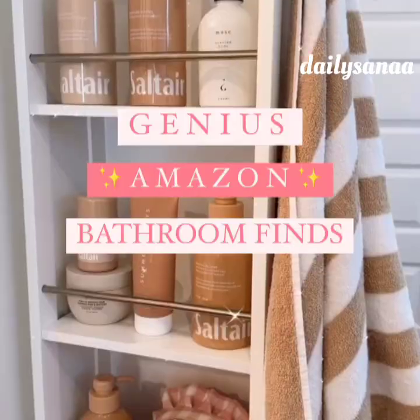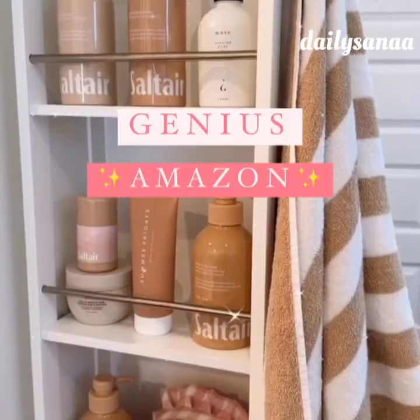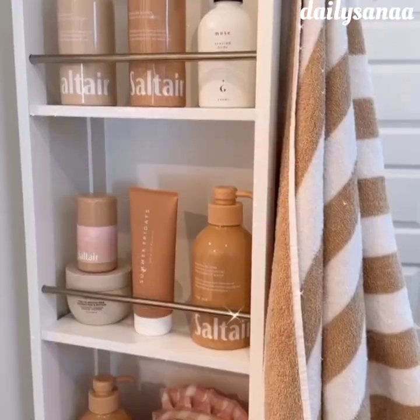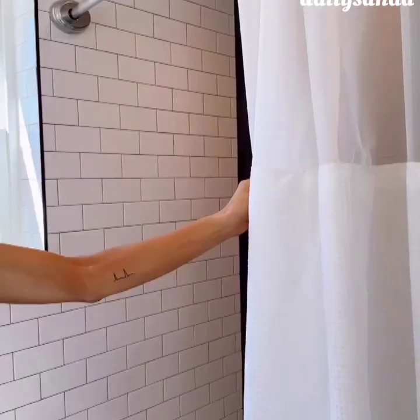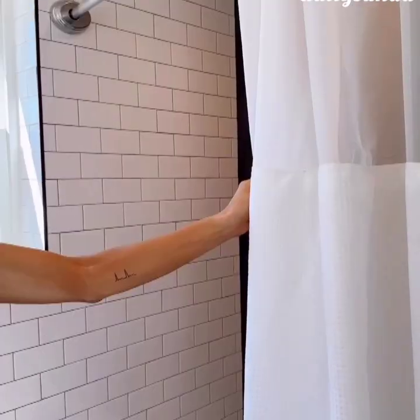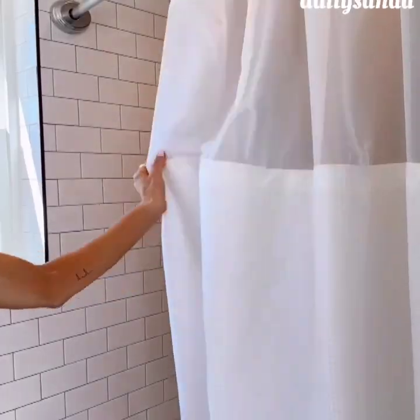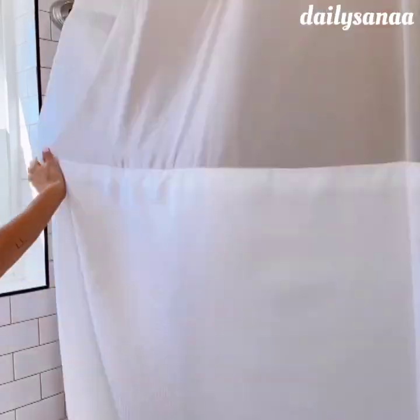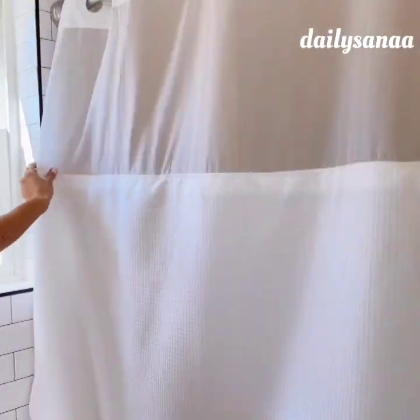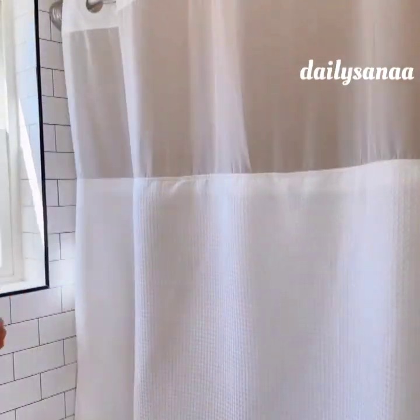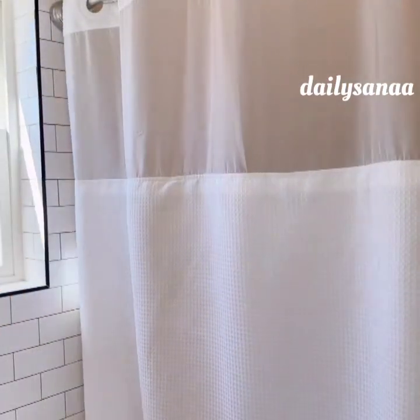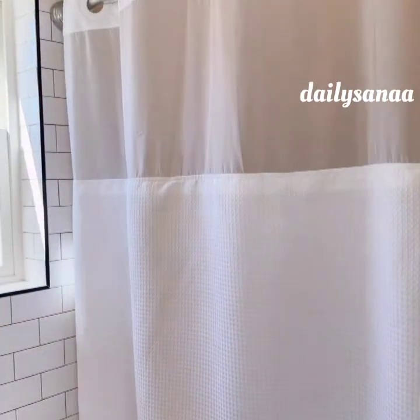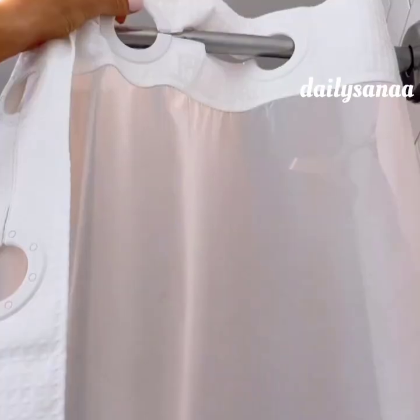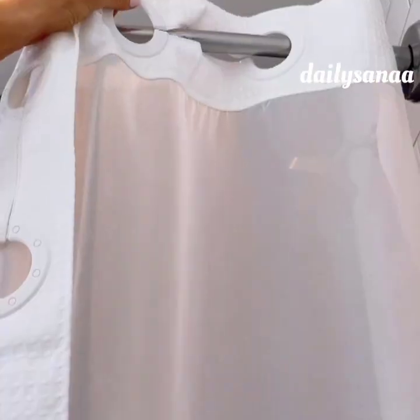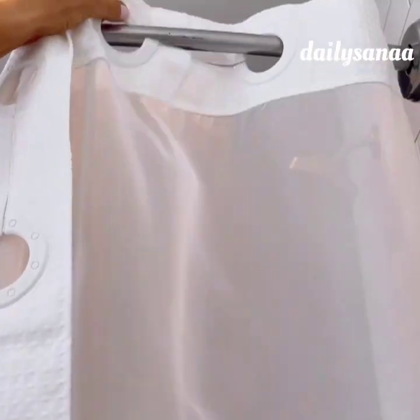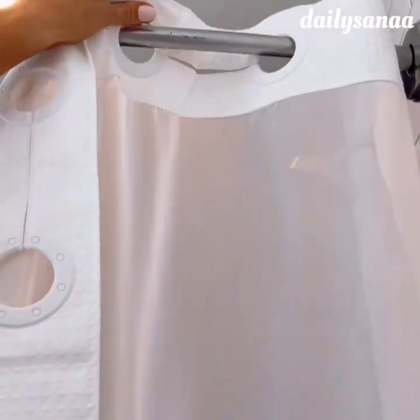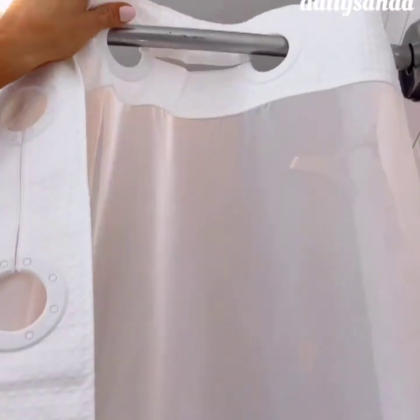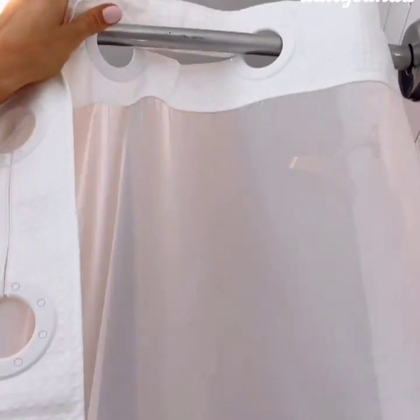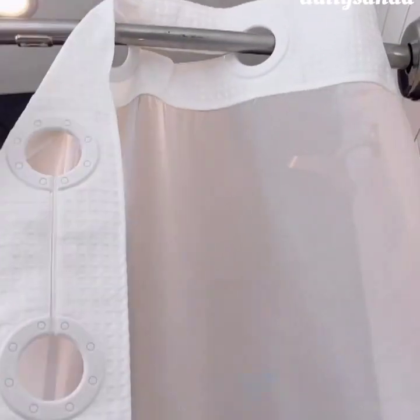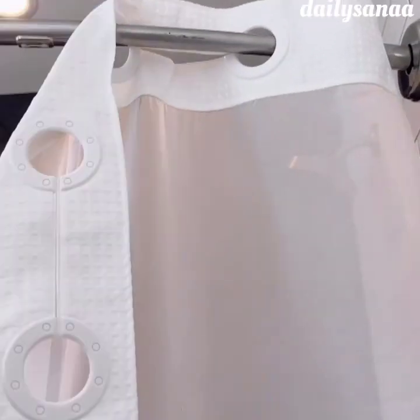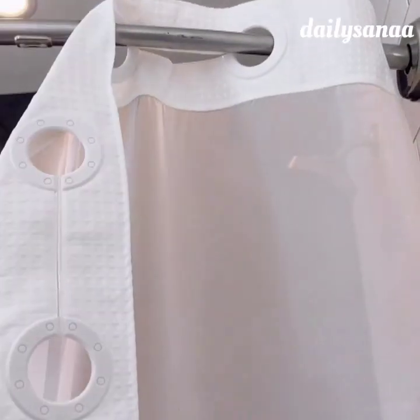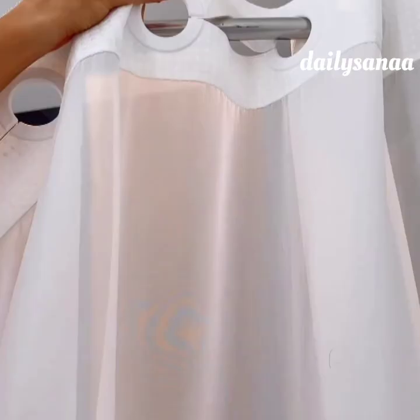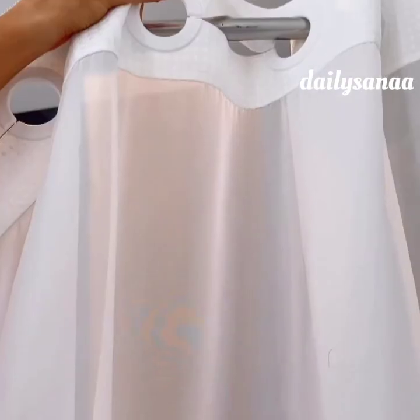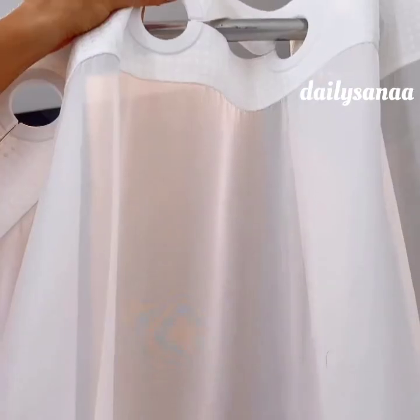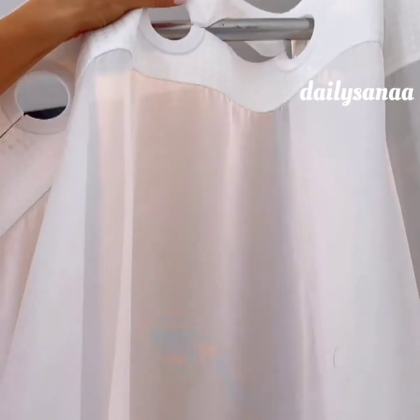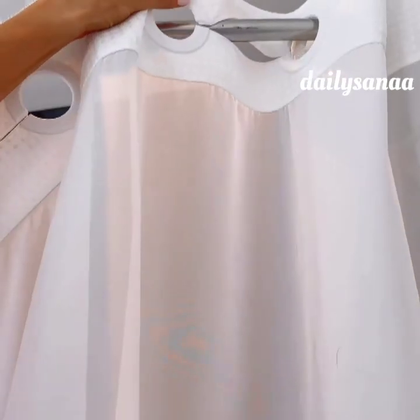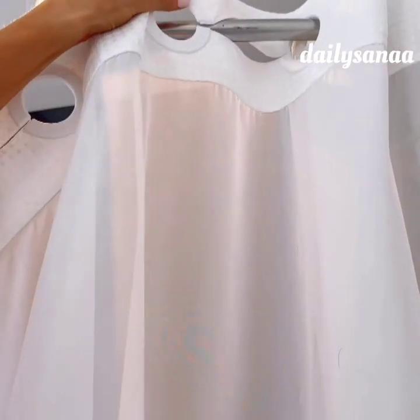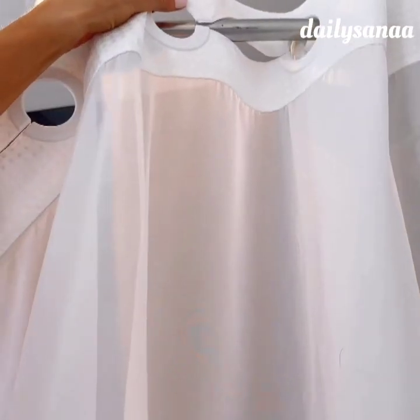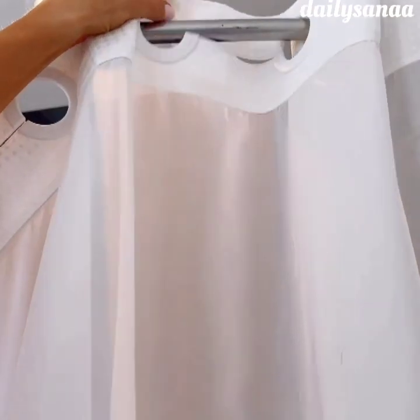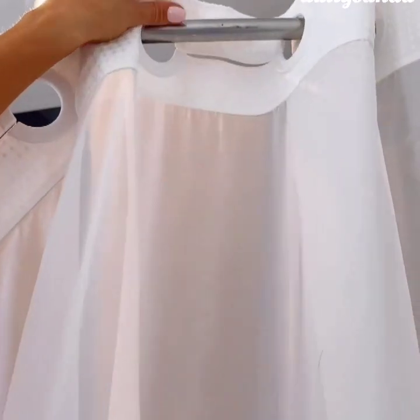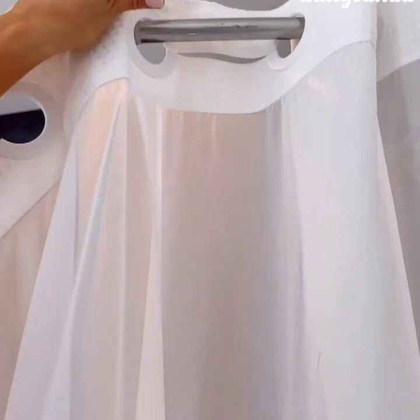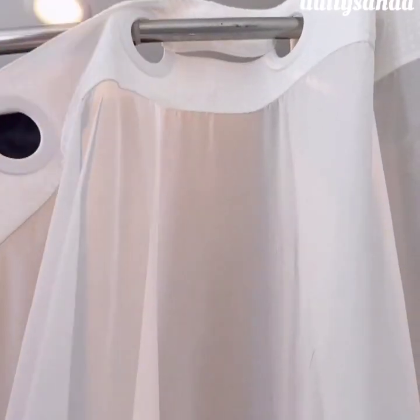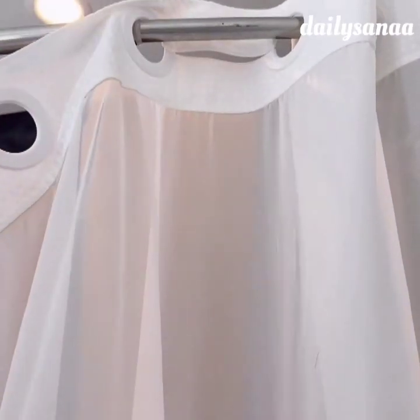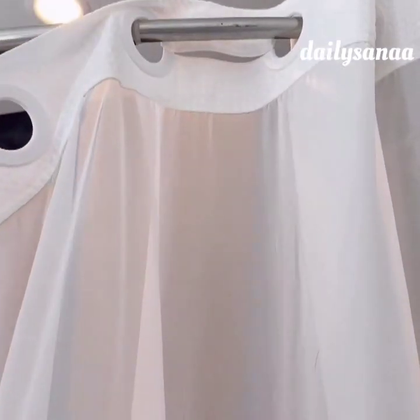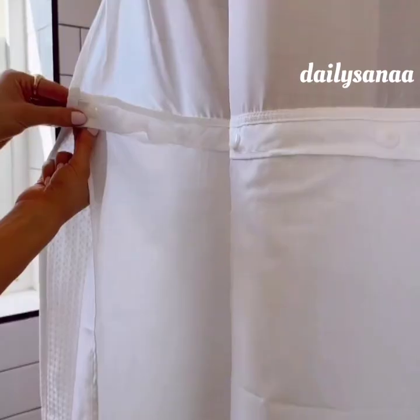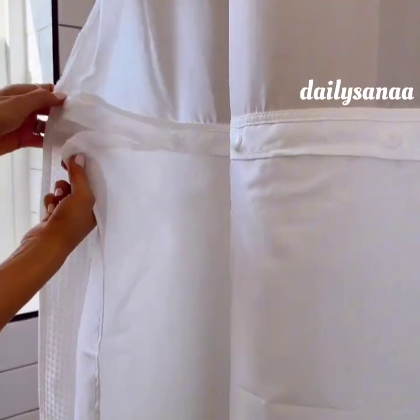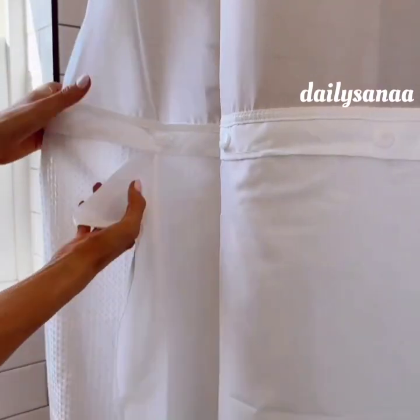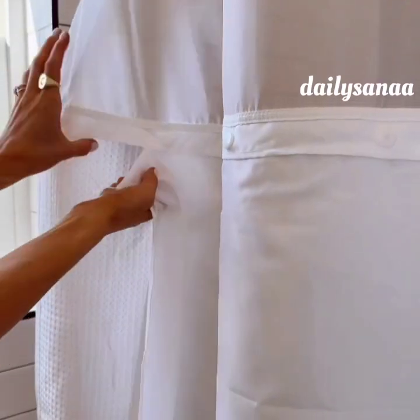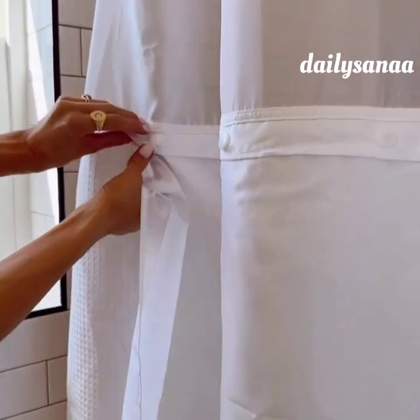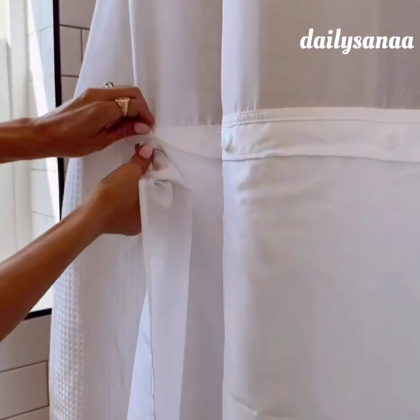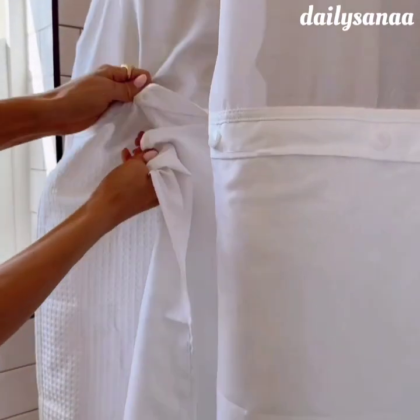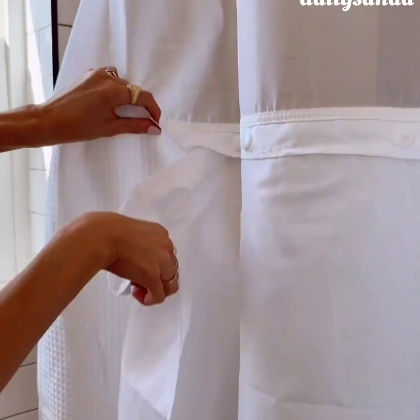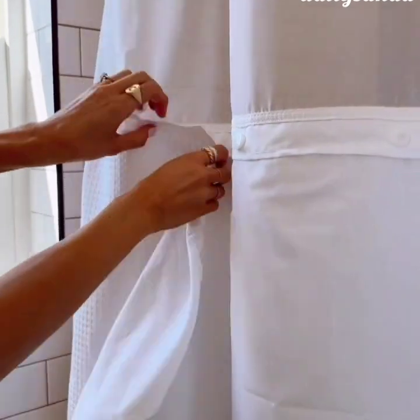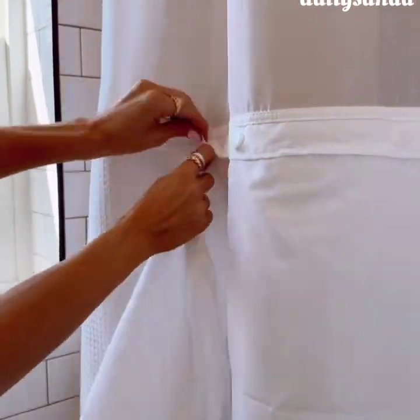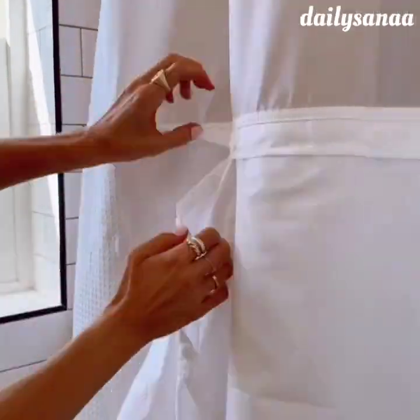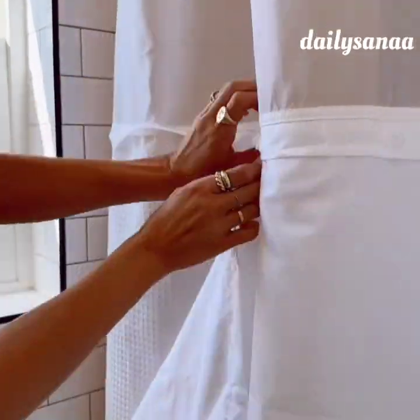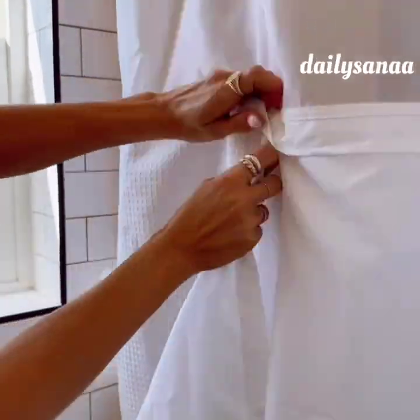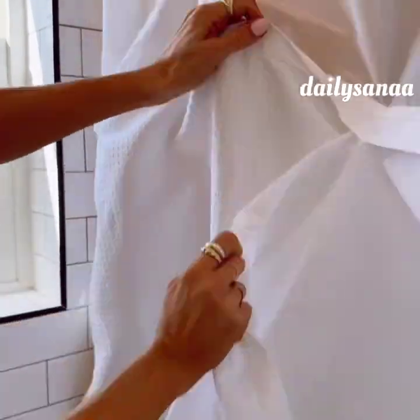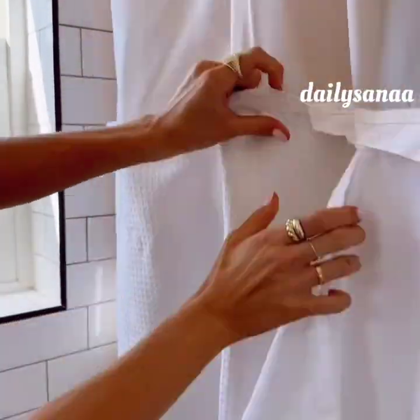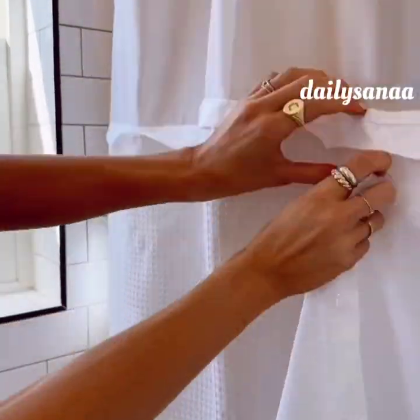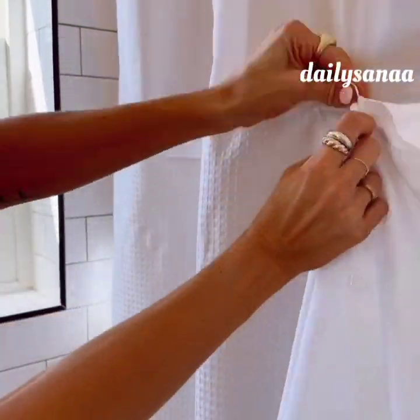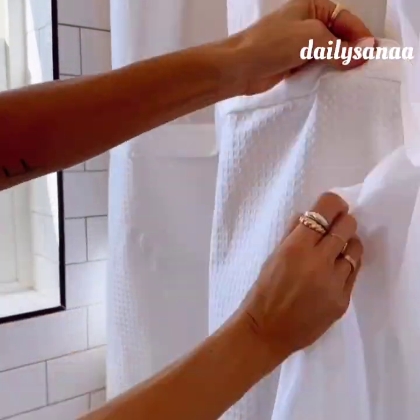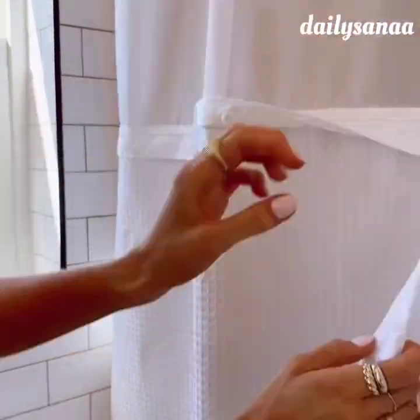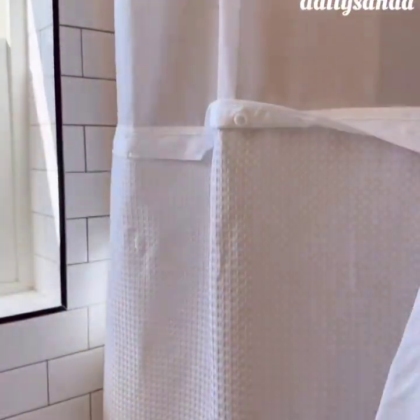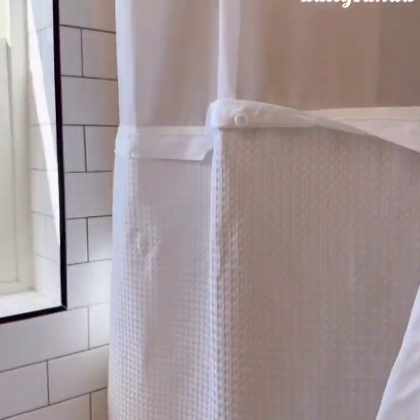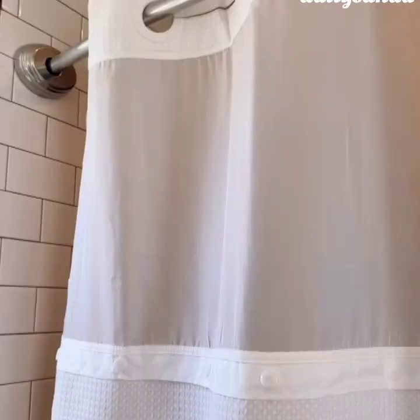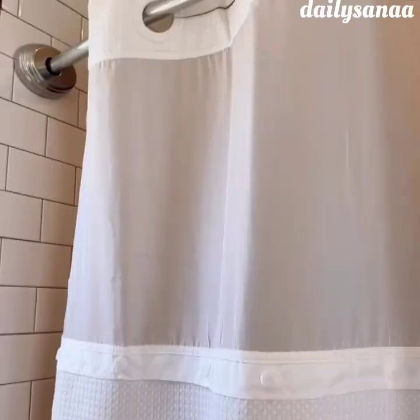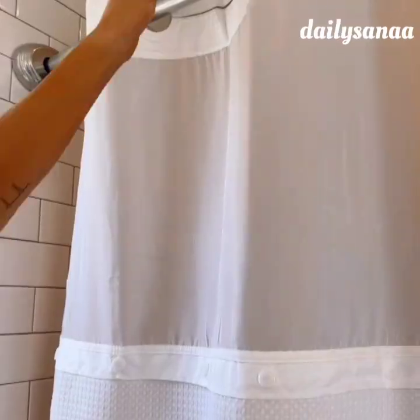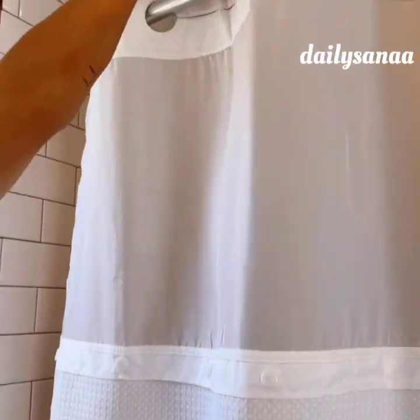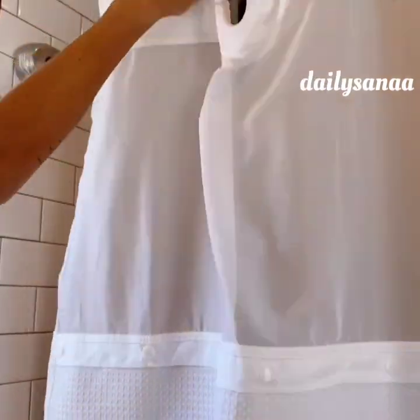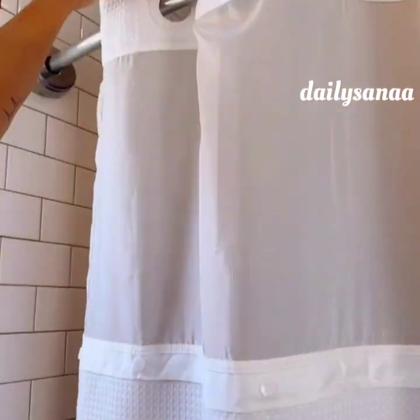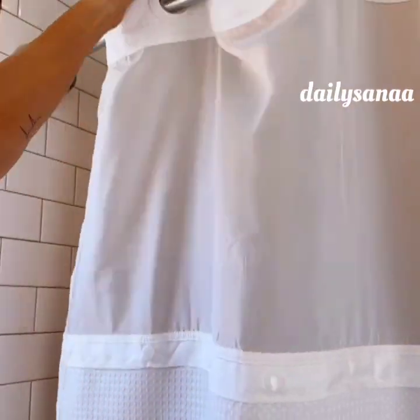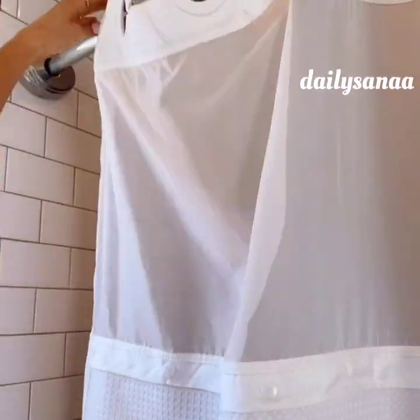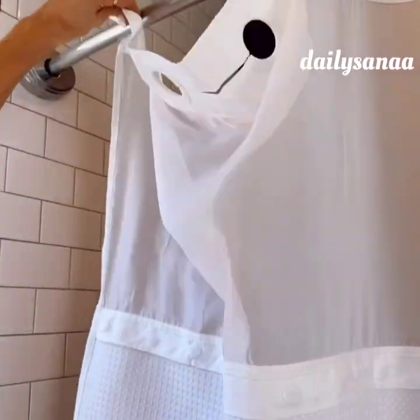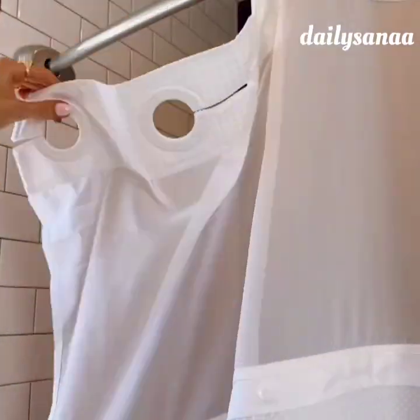This shower curtain doesn't require any shower rings and the shower liner easily snaps off to wash the curtain or change out the liner in just a few seconds.